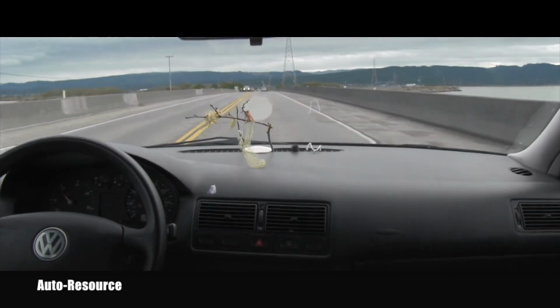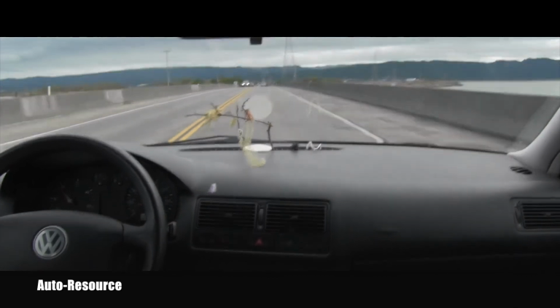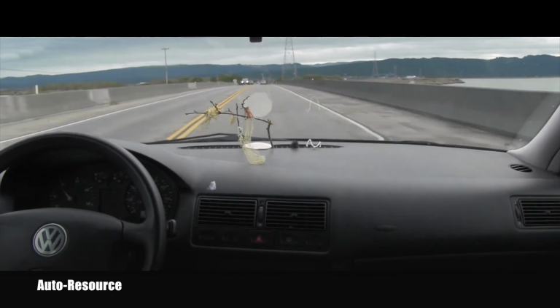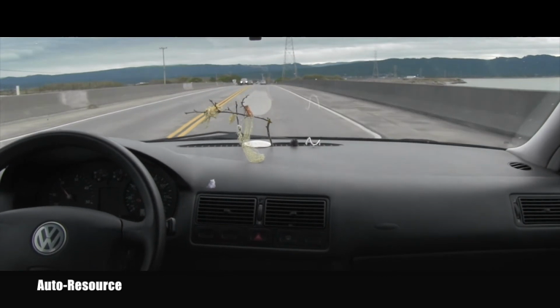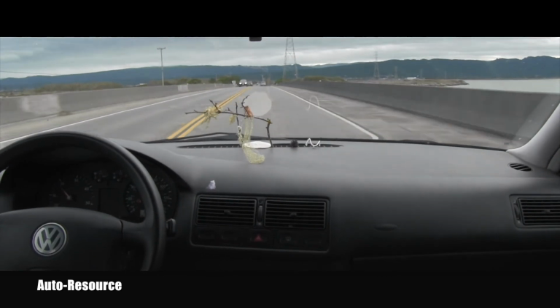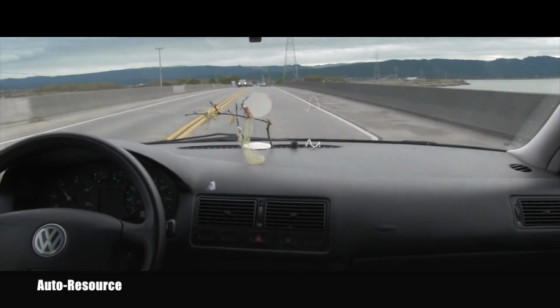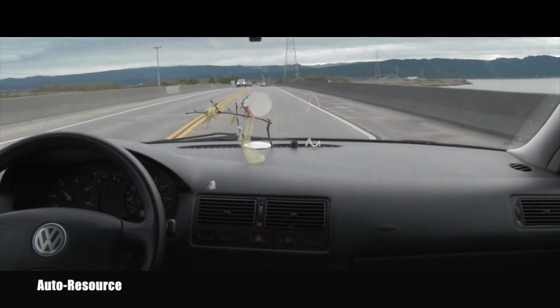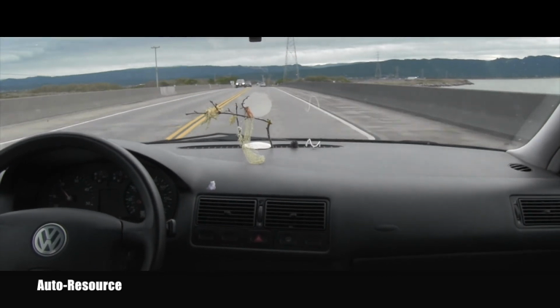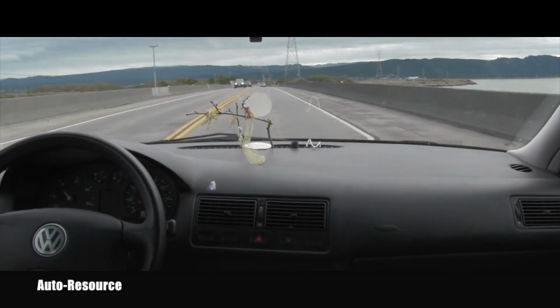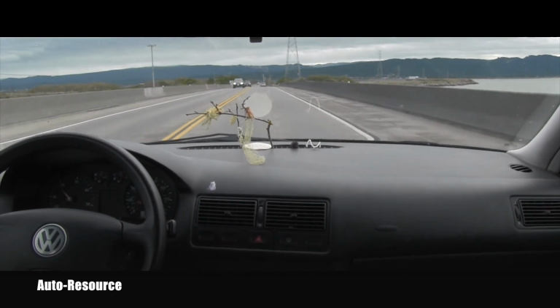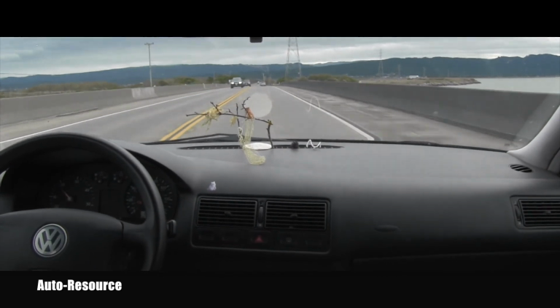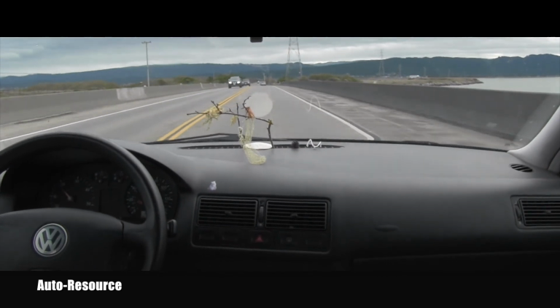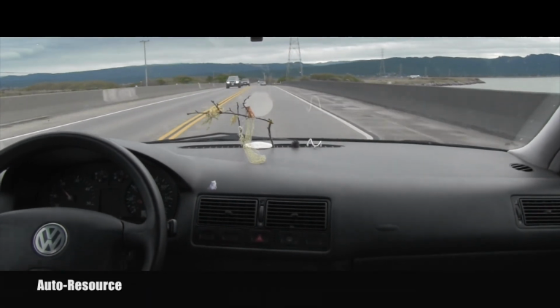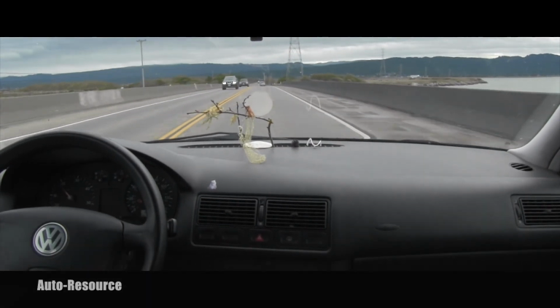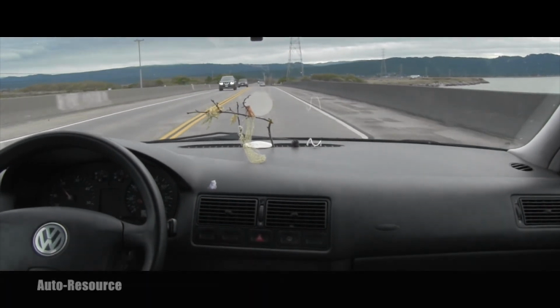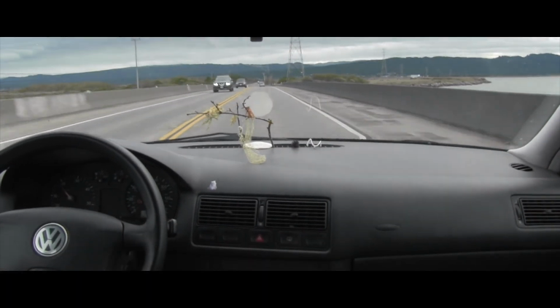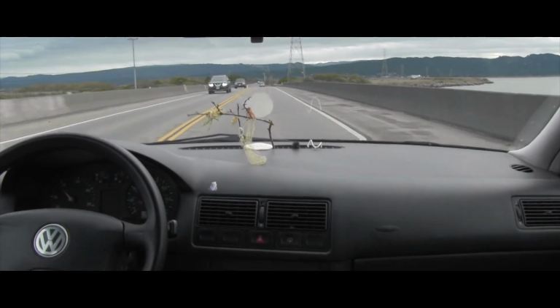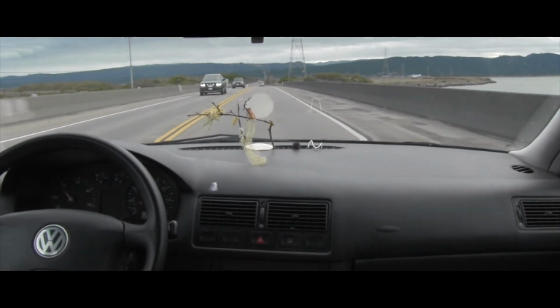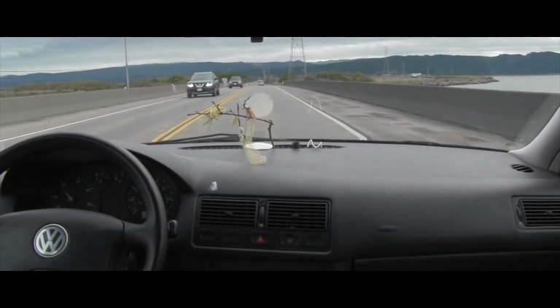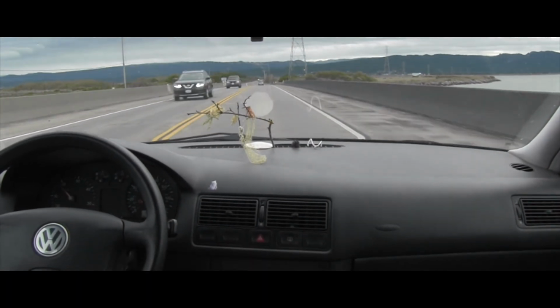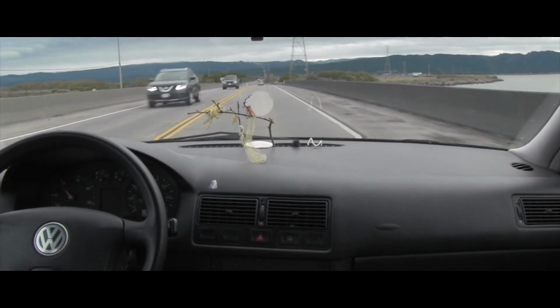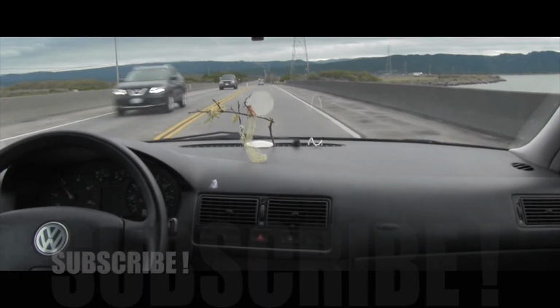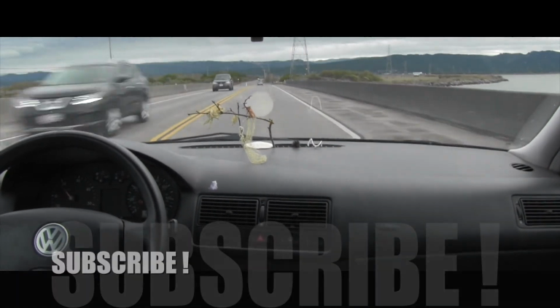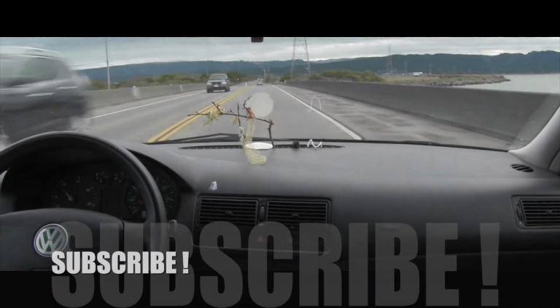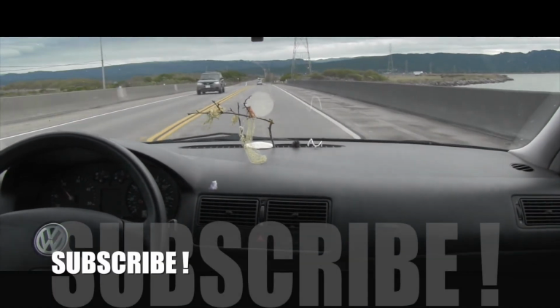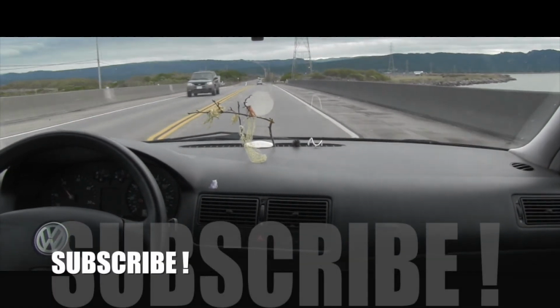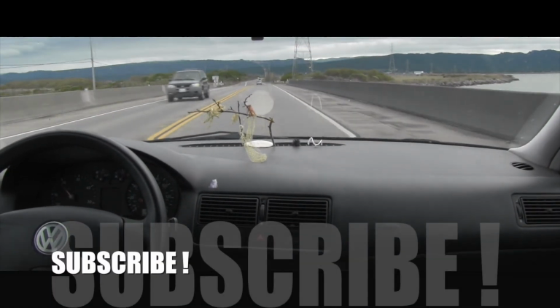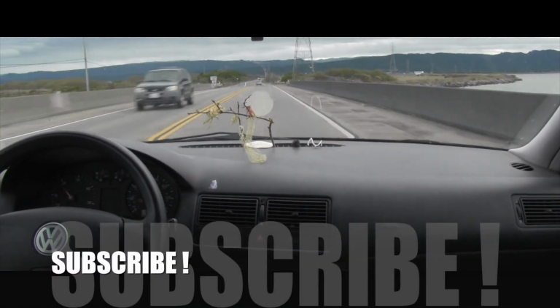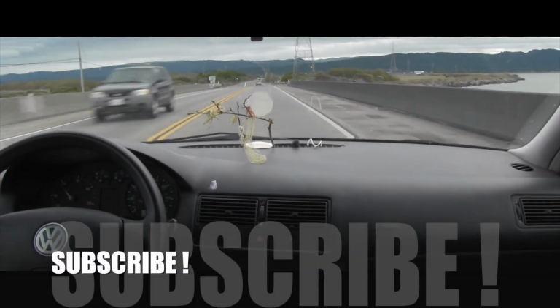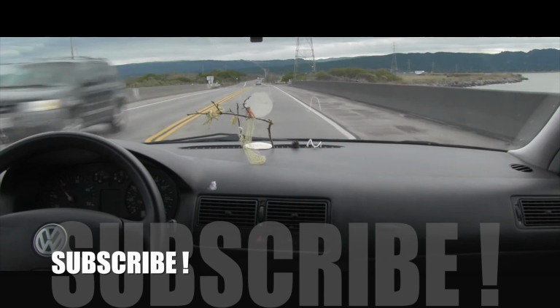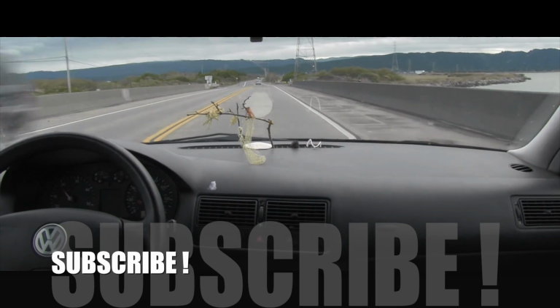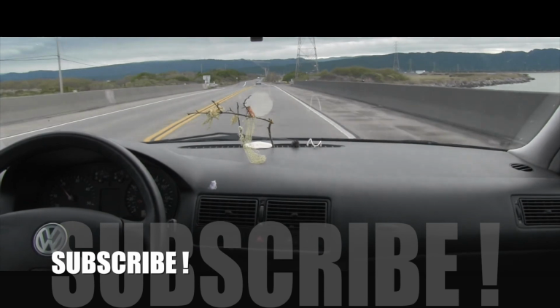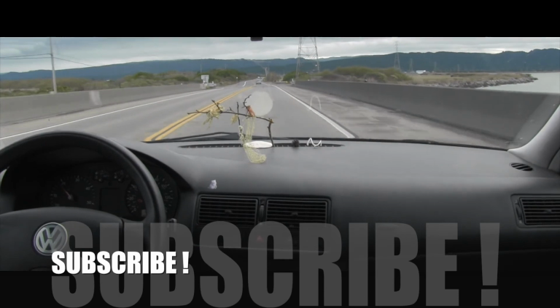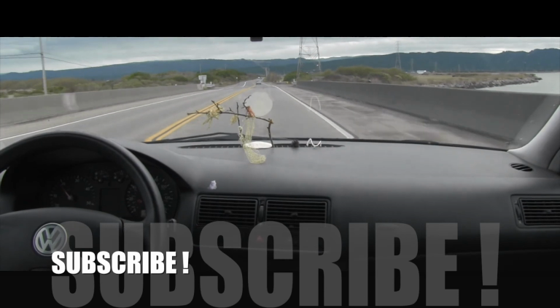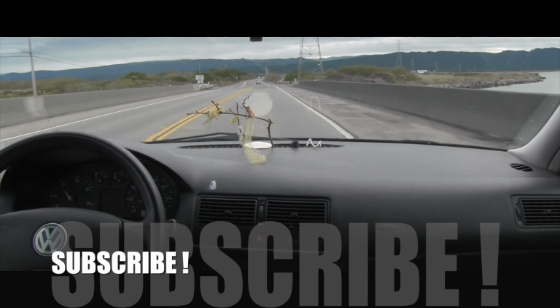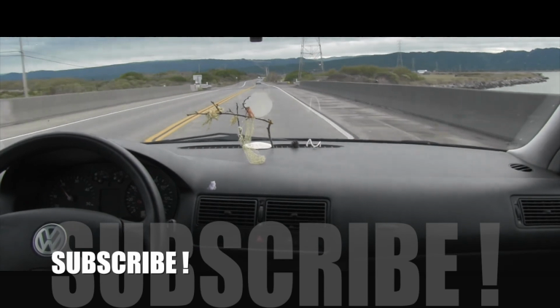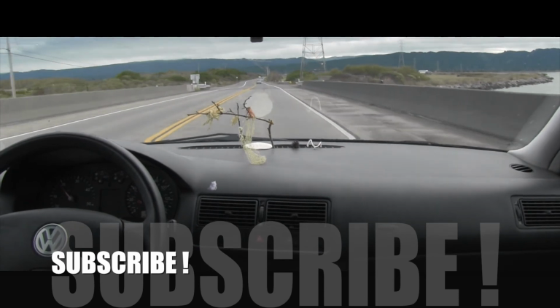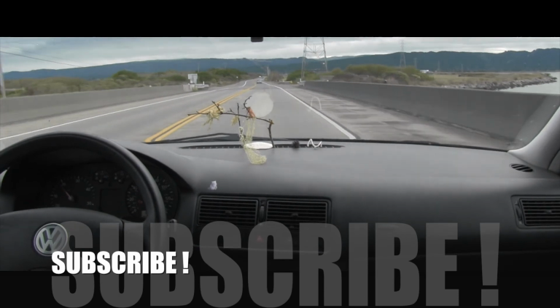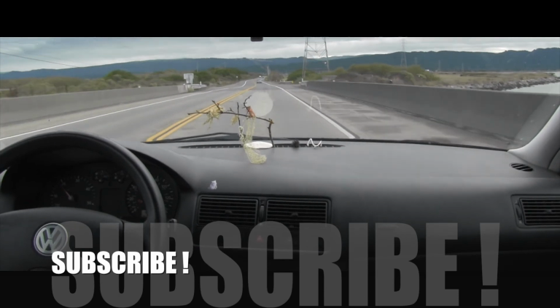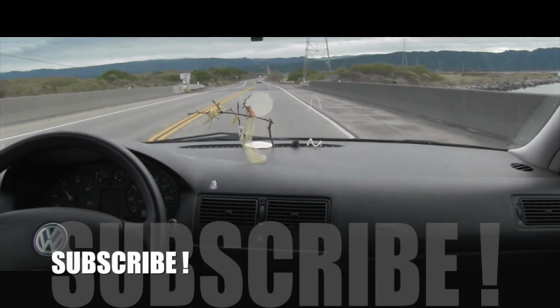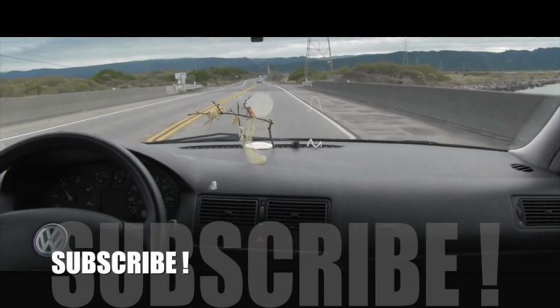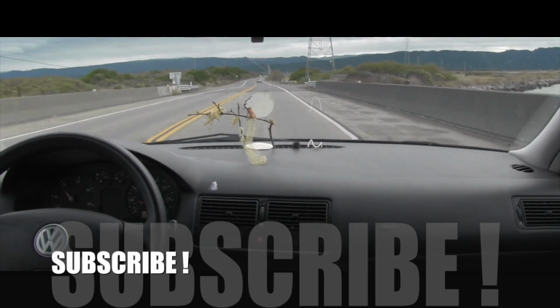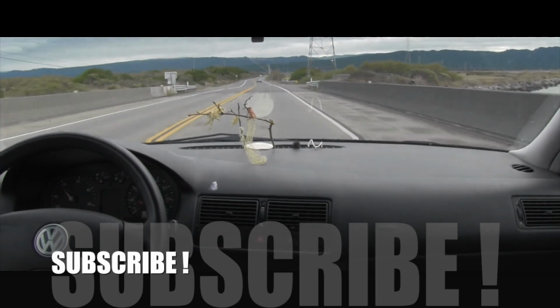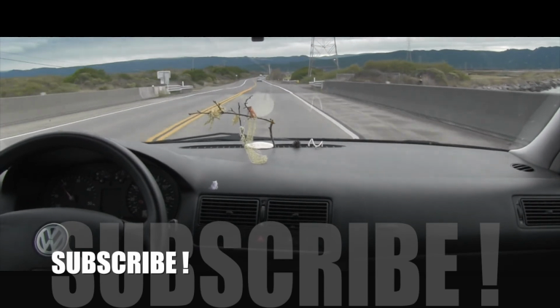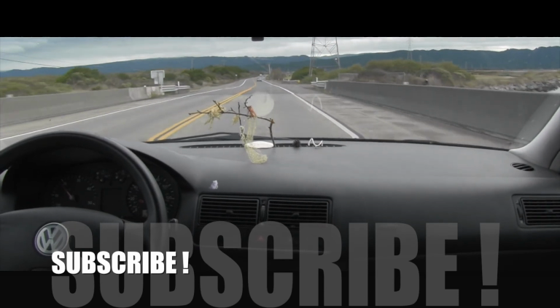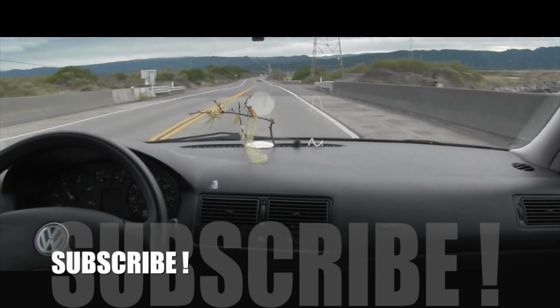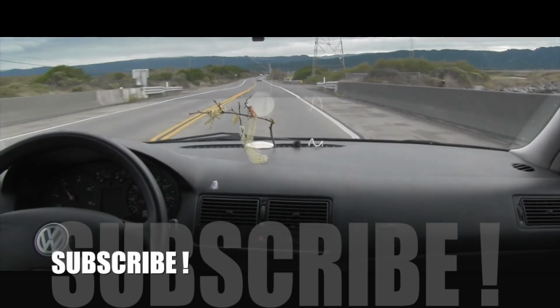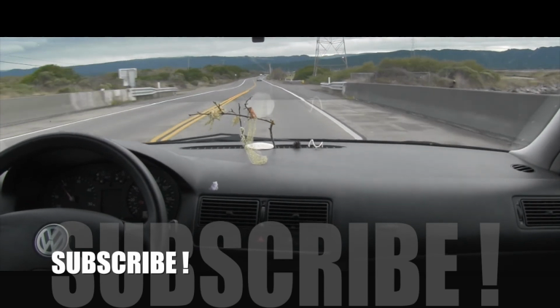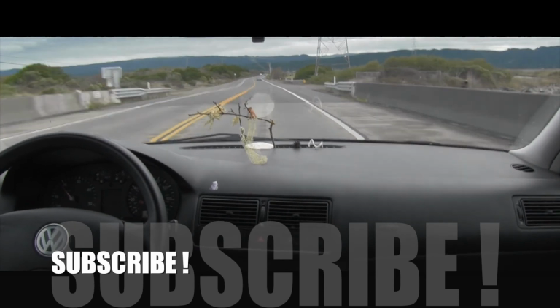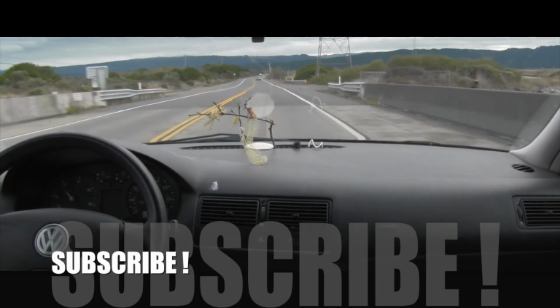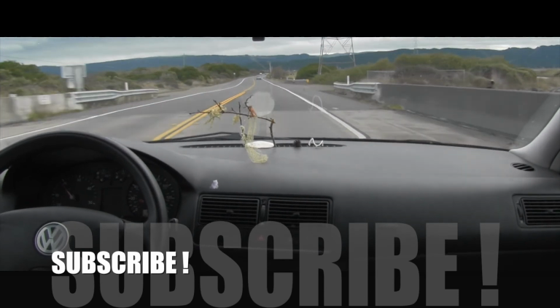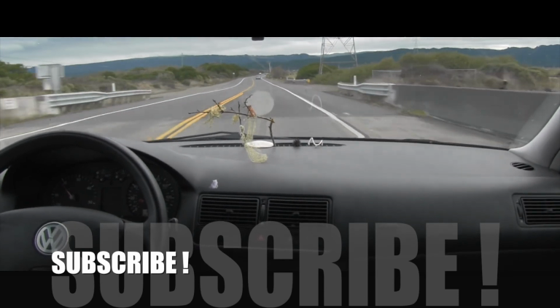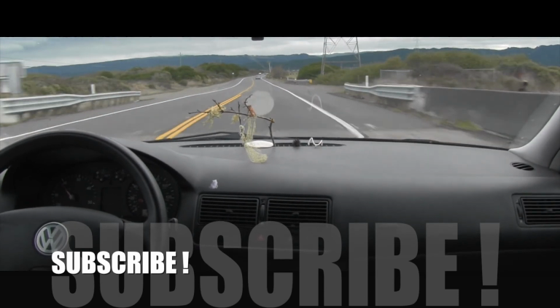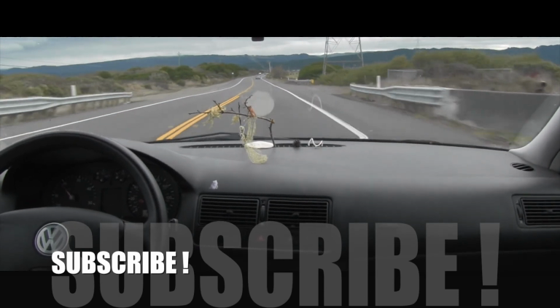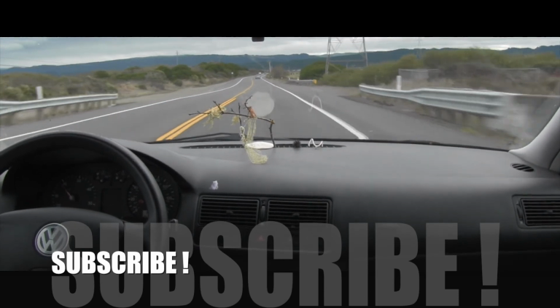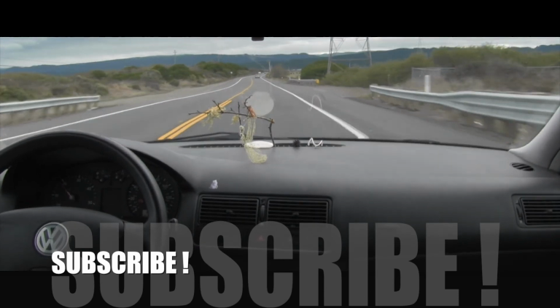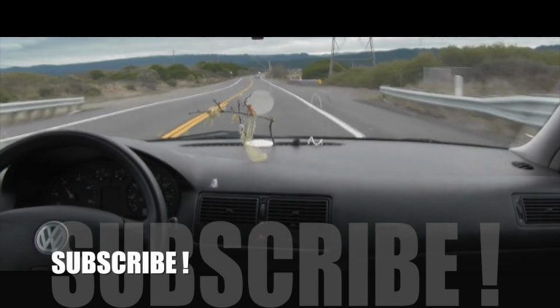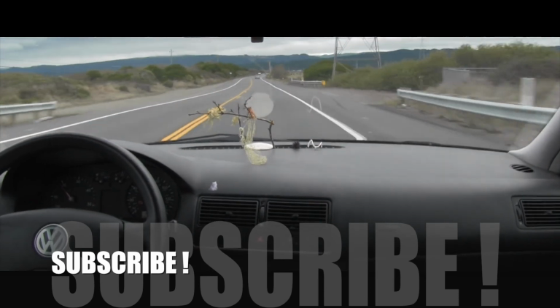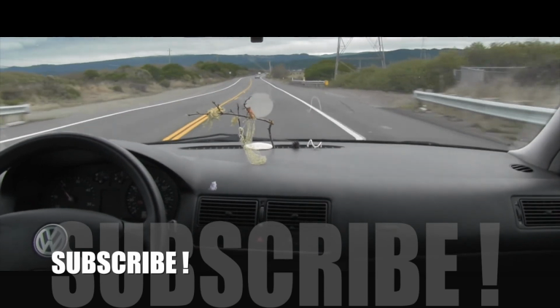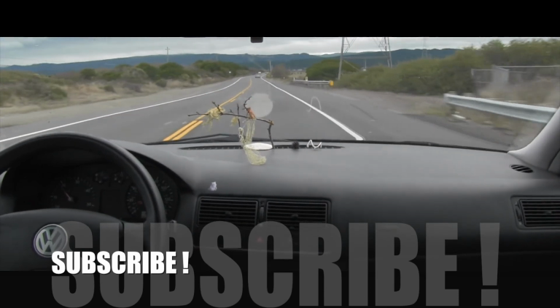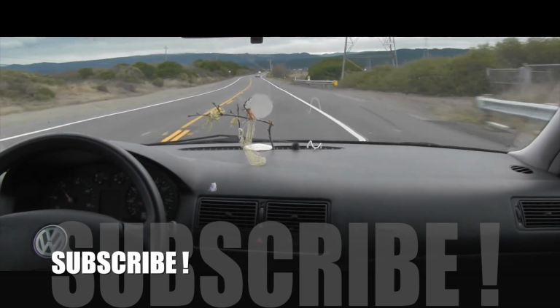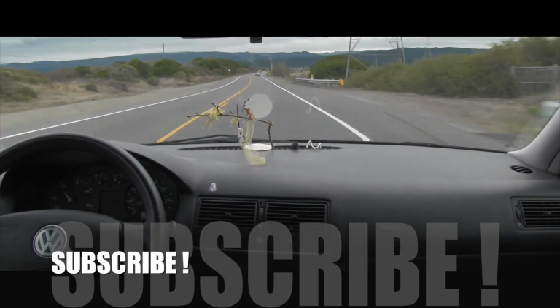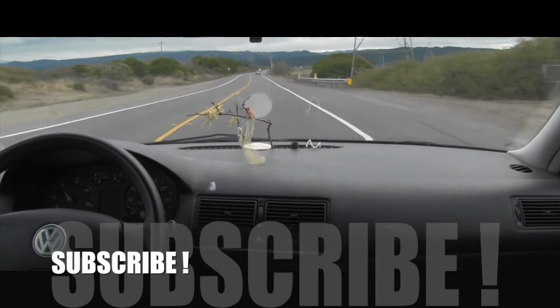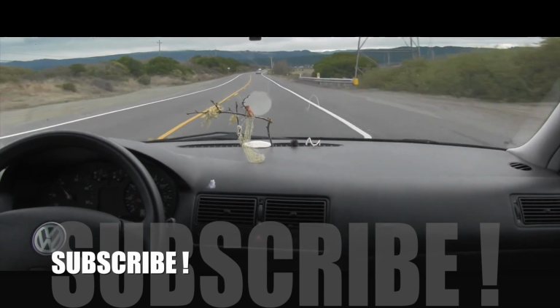Well, thanks for sticking around. I hope you enjoyed it. See you in the next video. Bye.